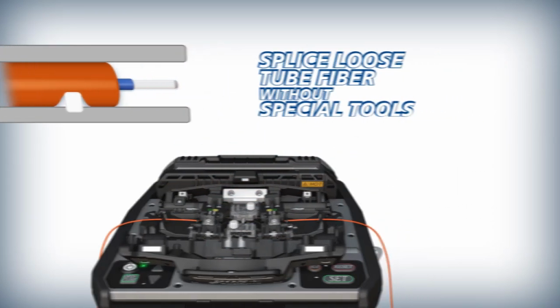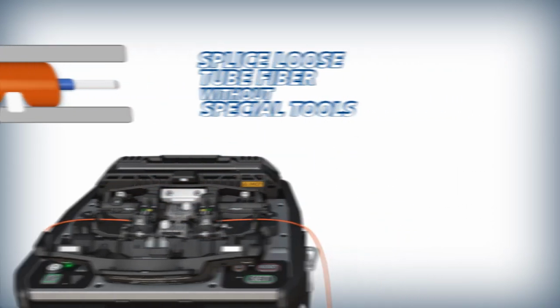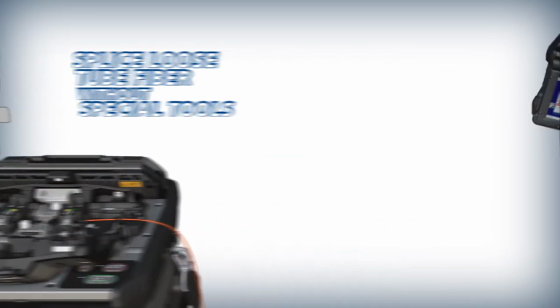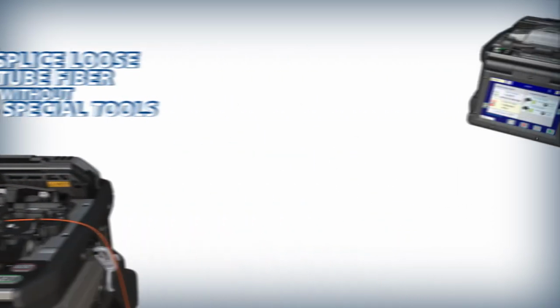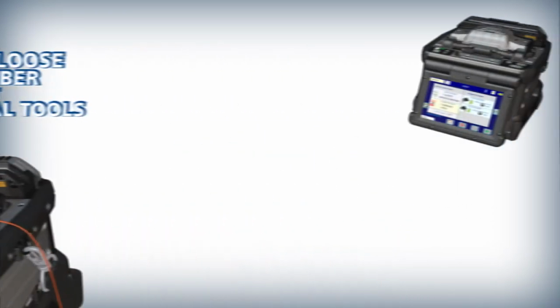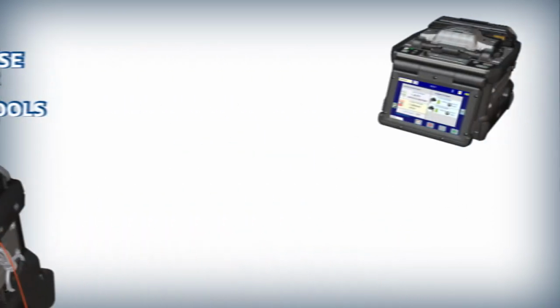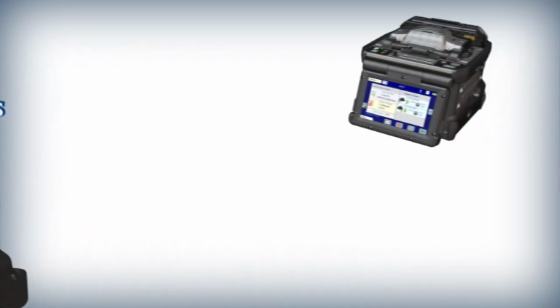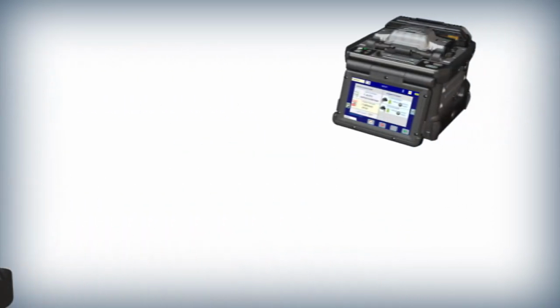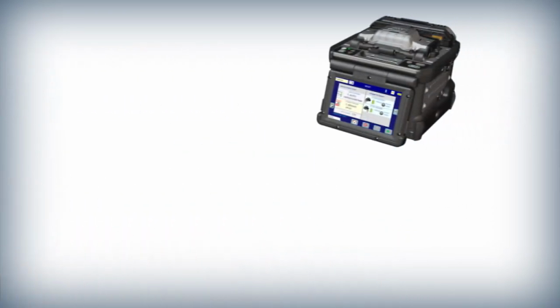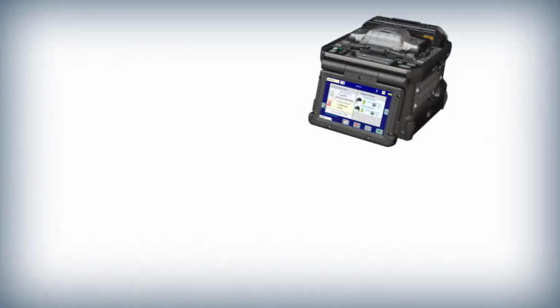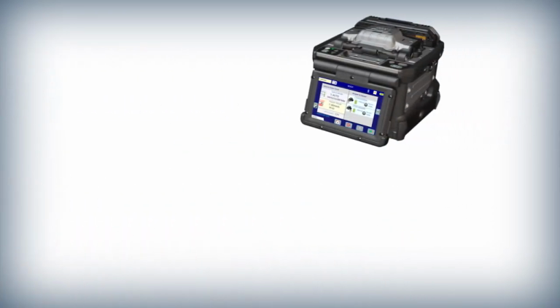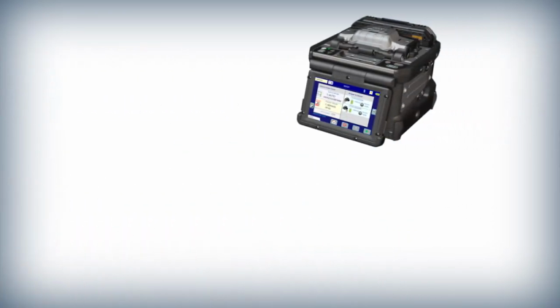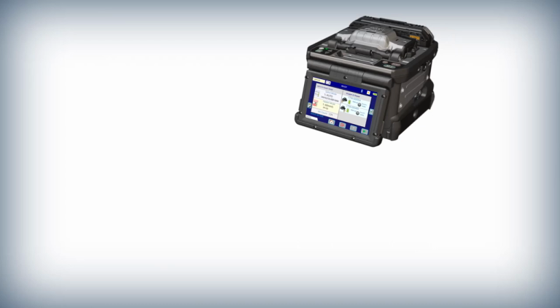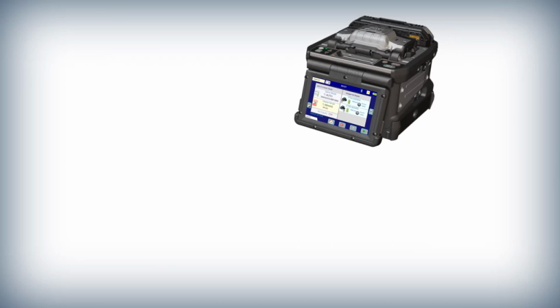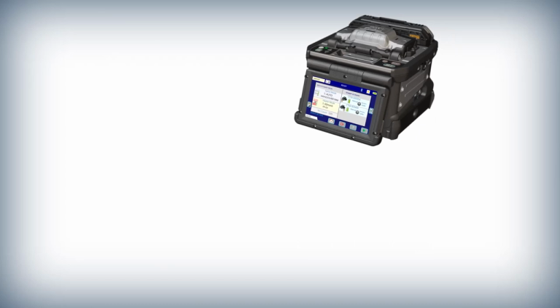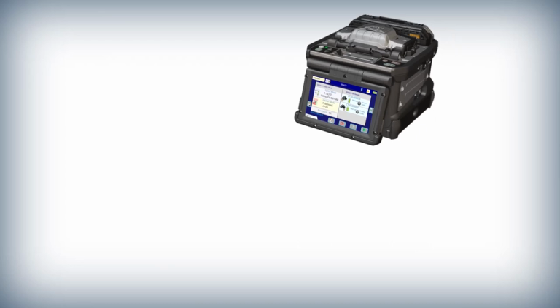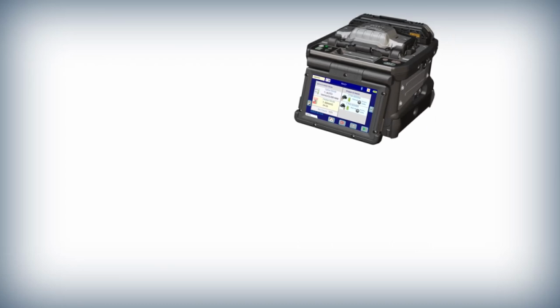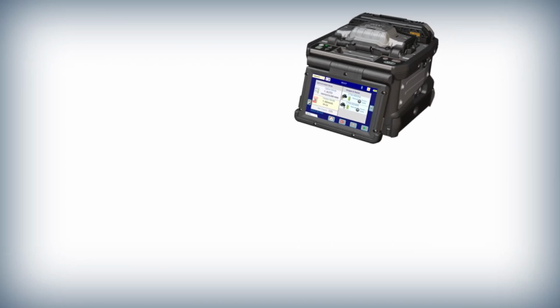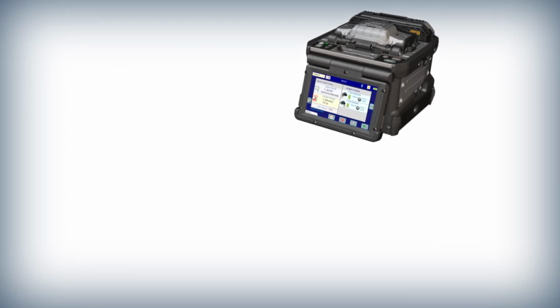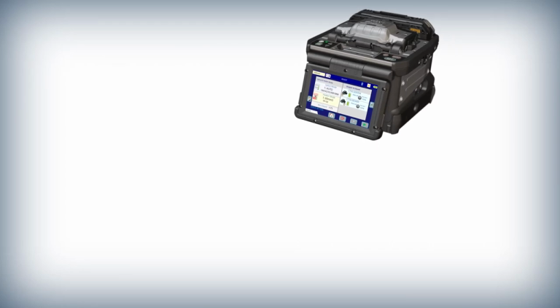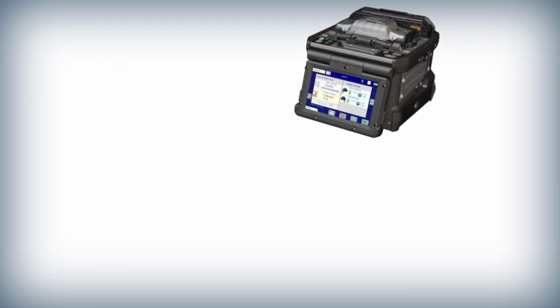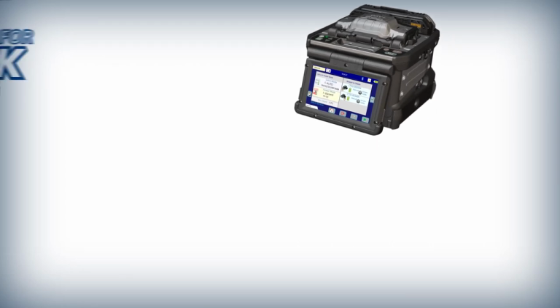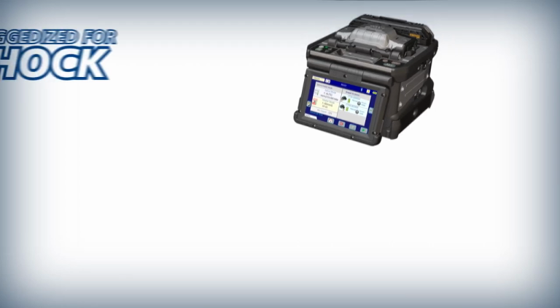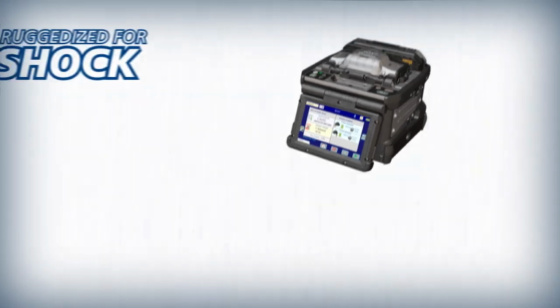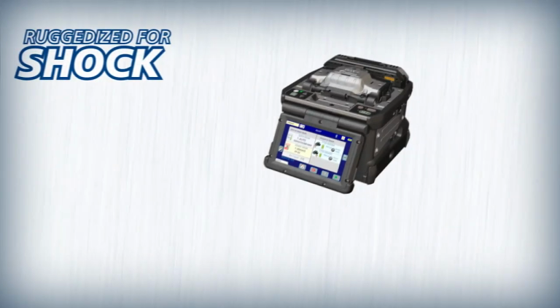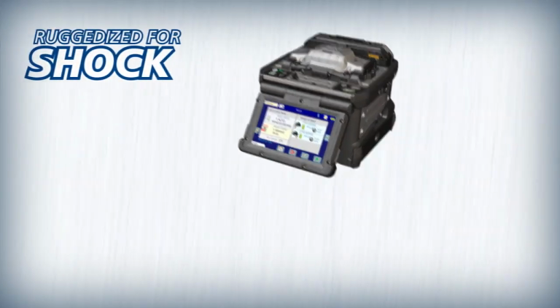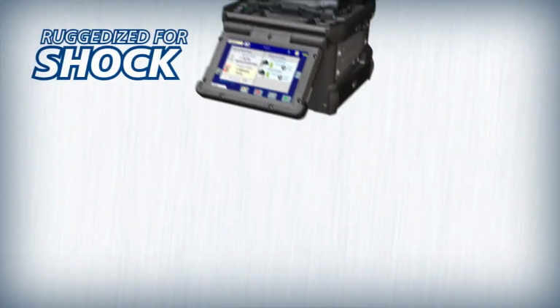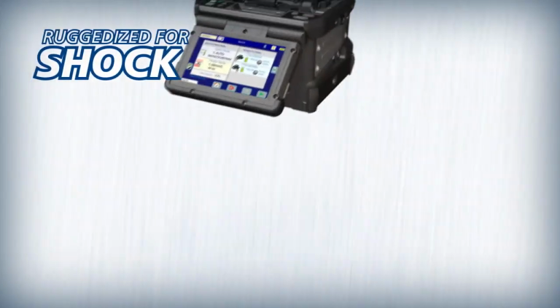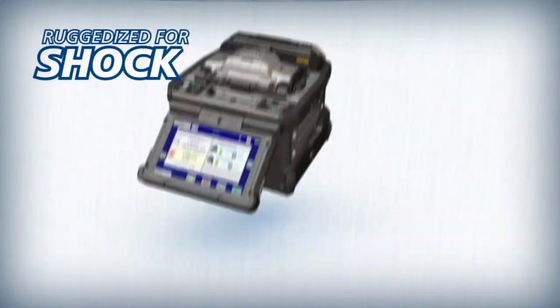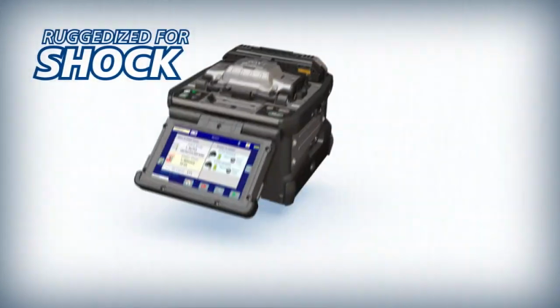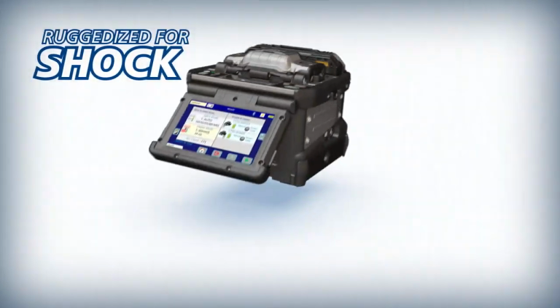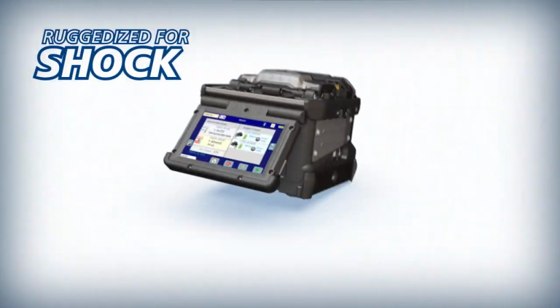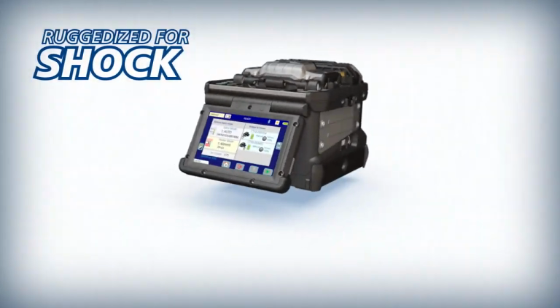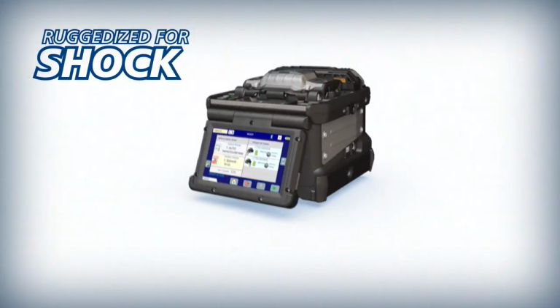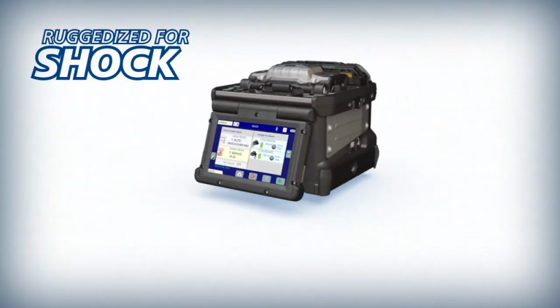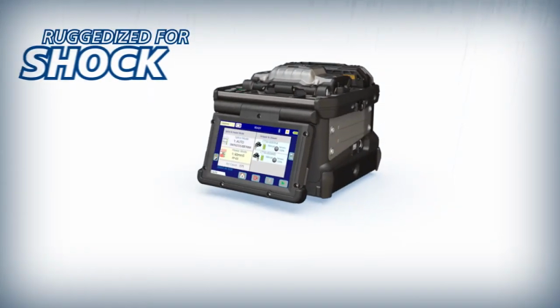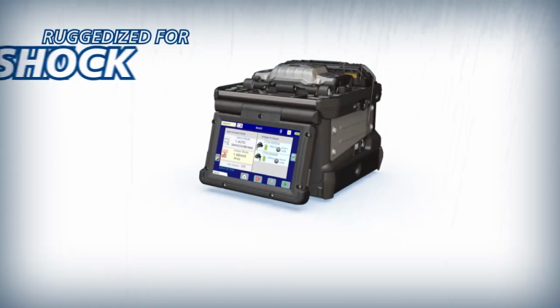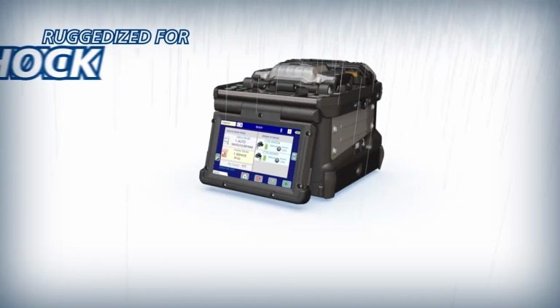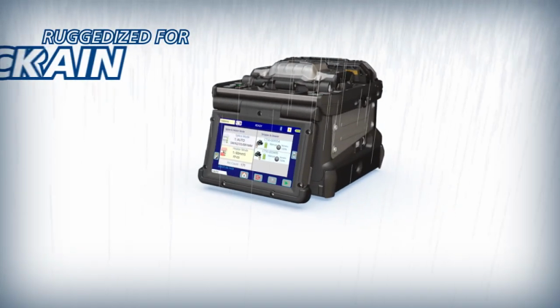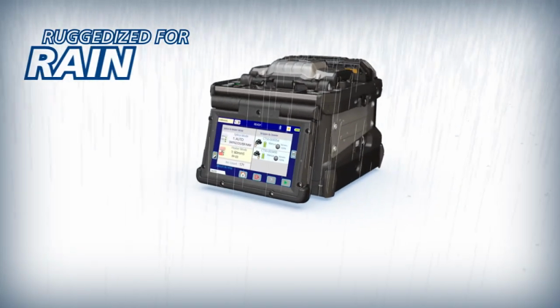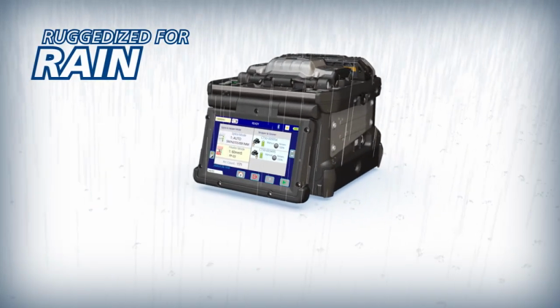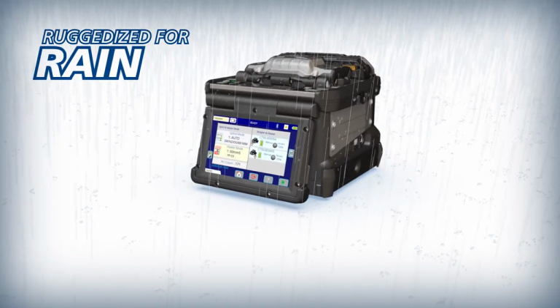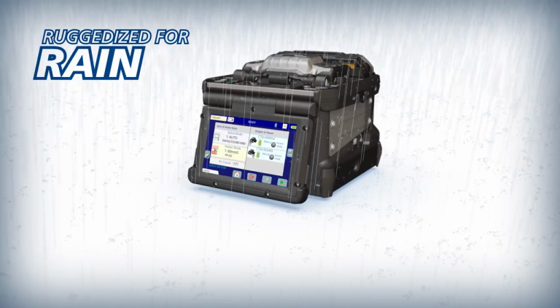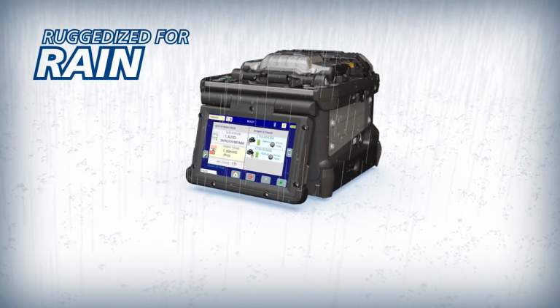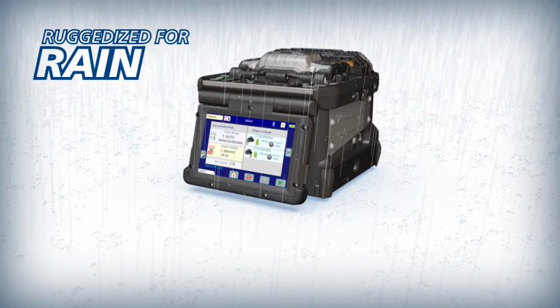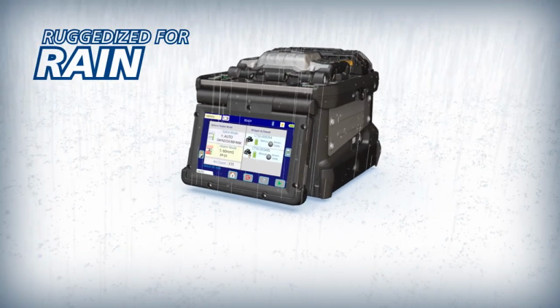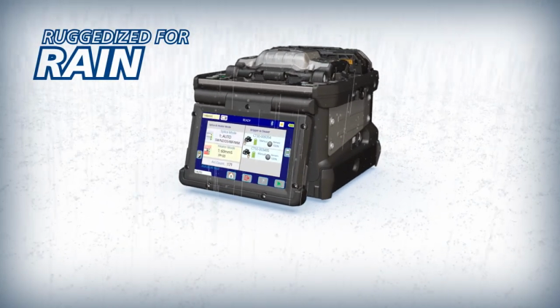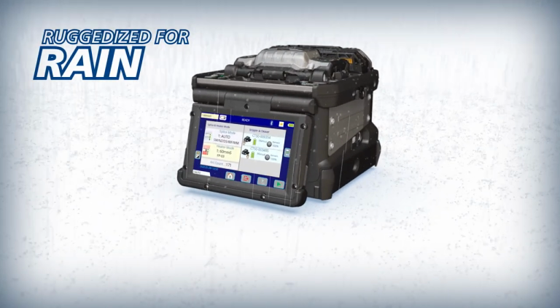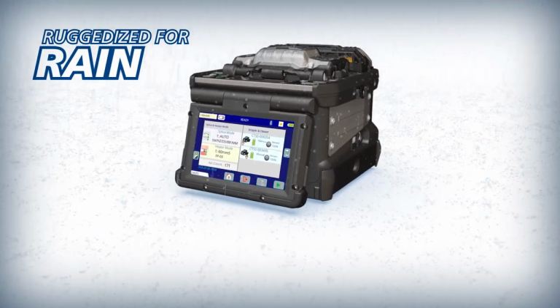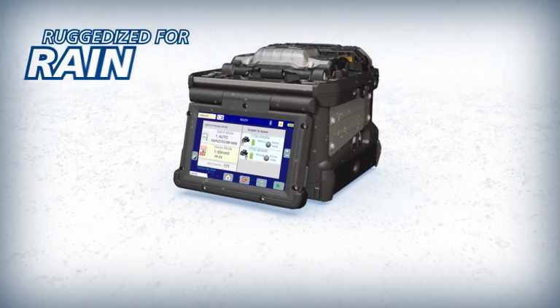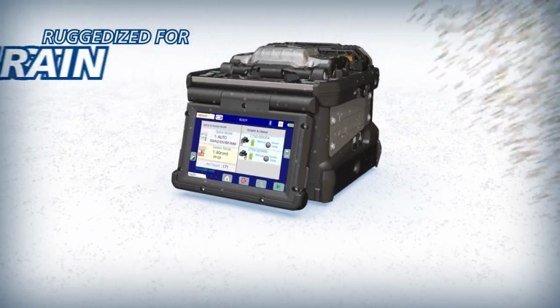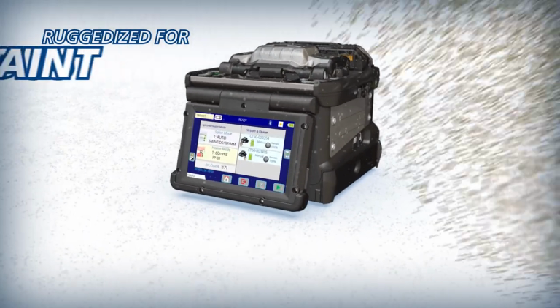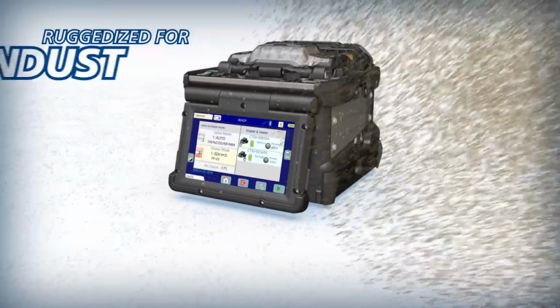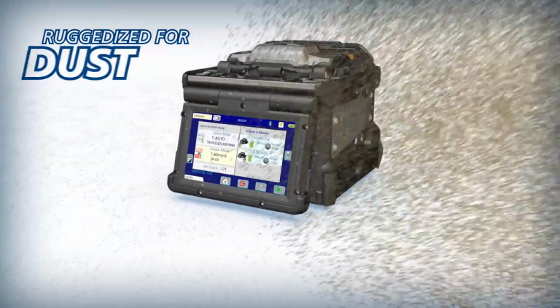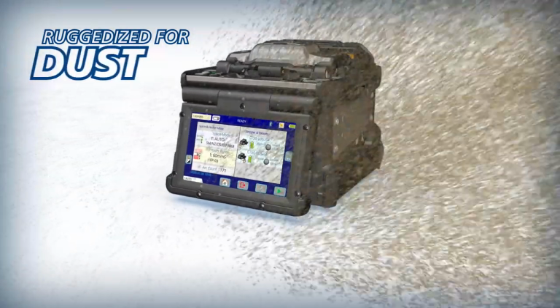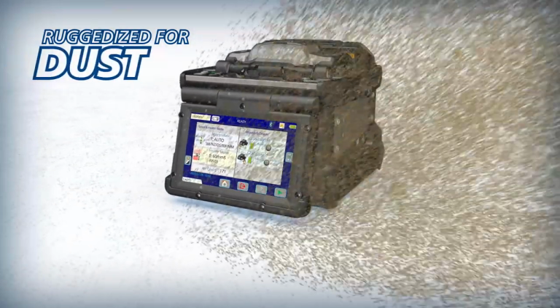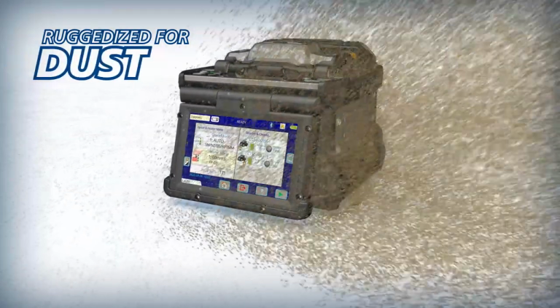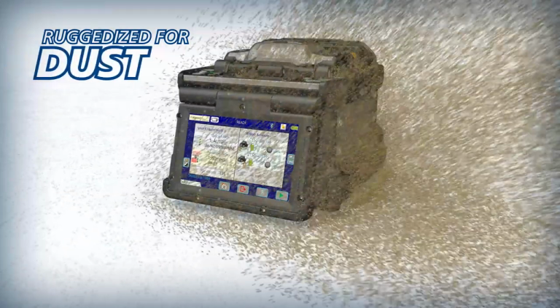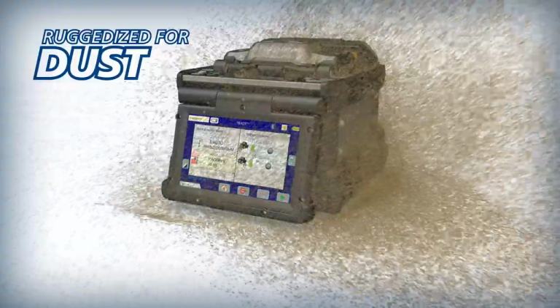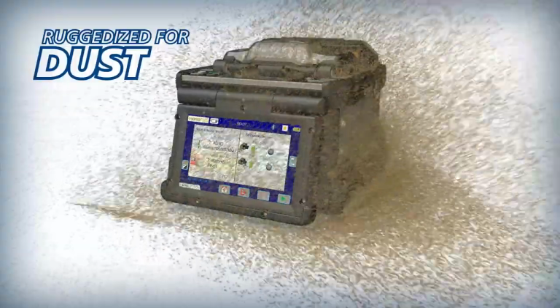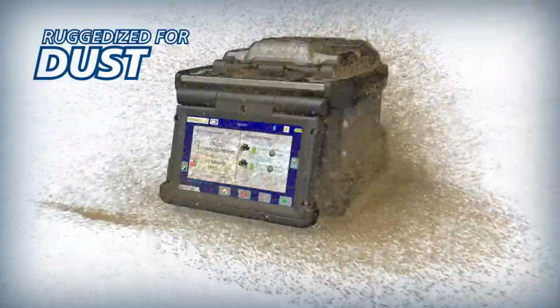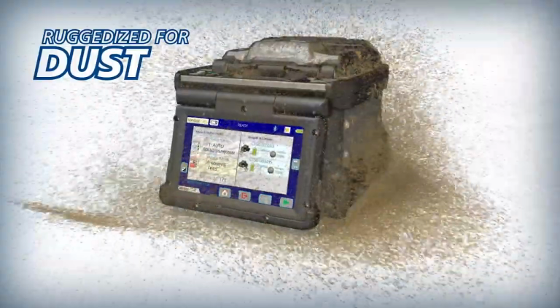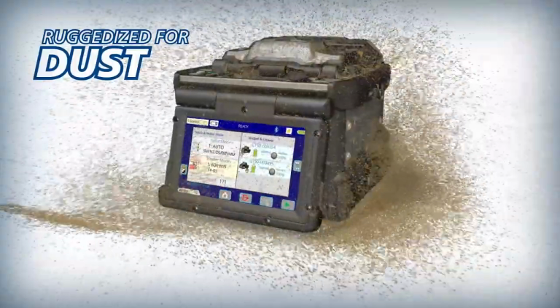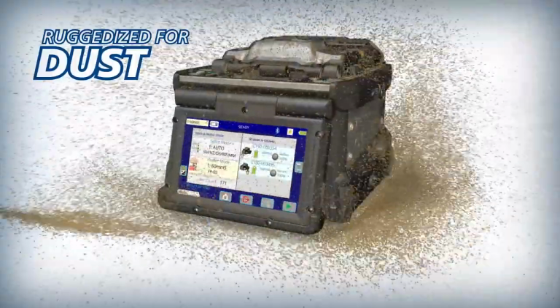The 90S Plus is ruggedized for shock, rain, and dust resistance.